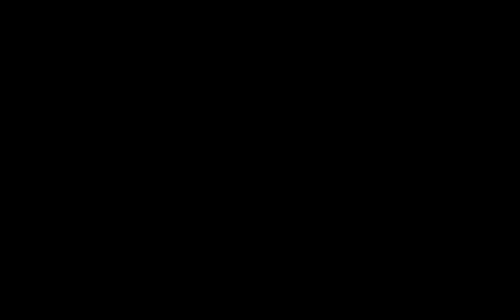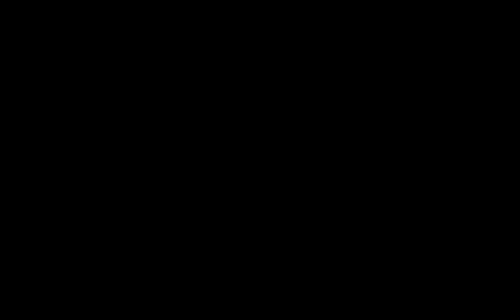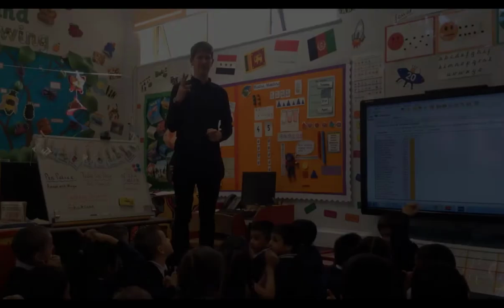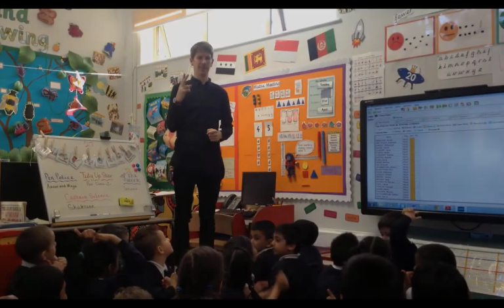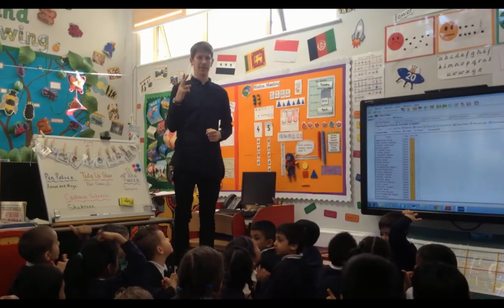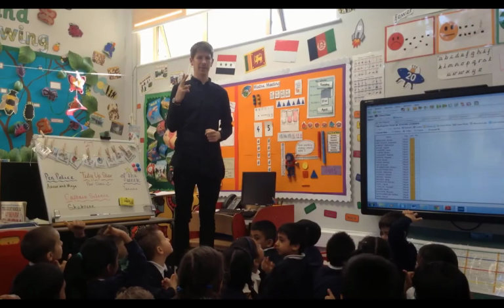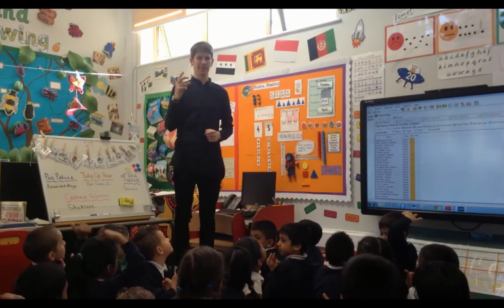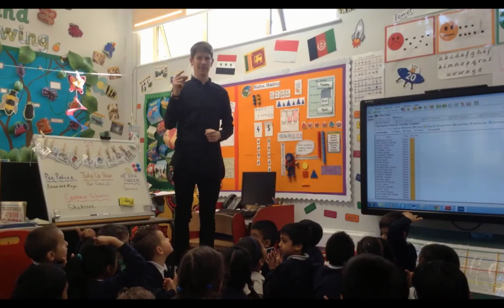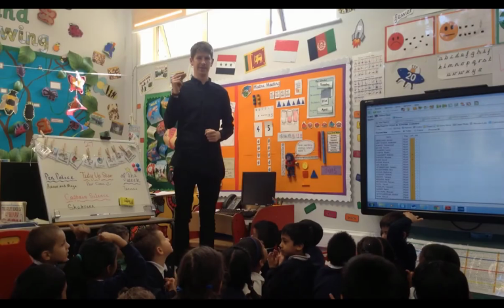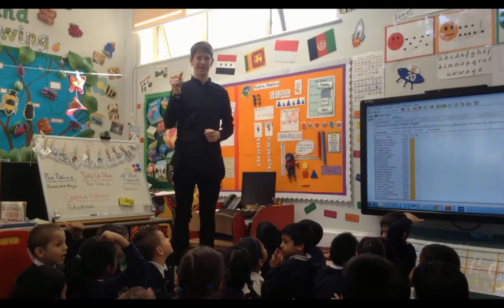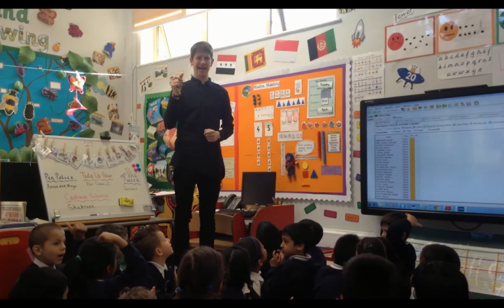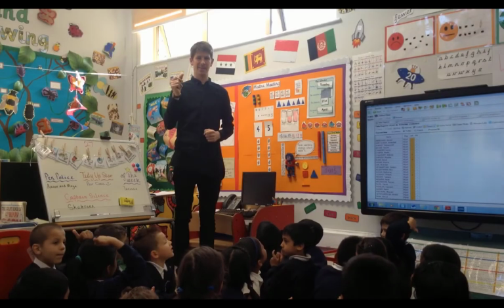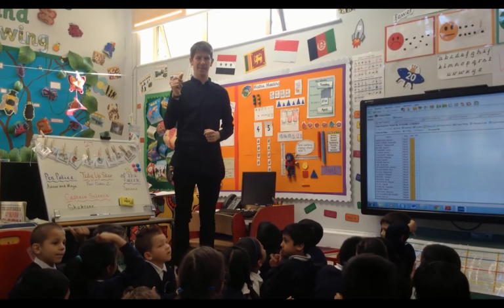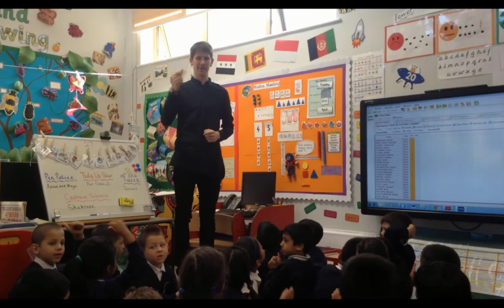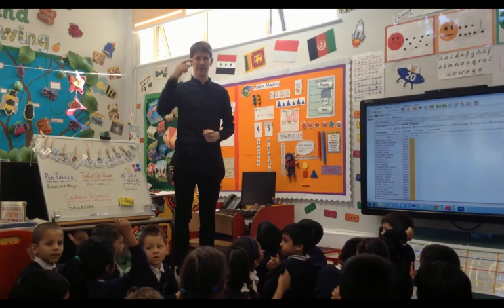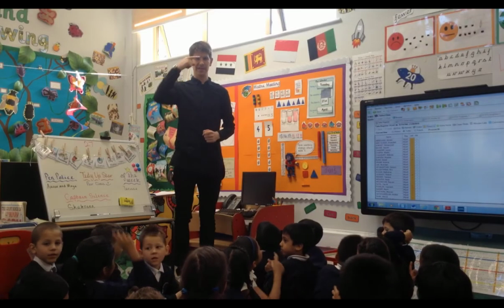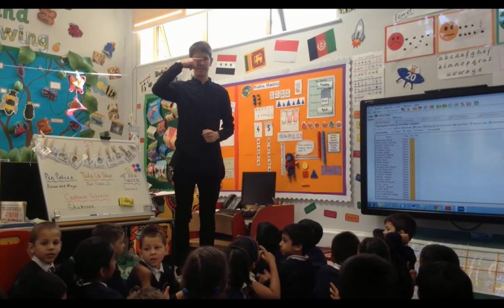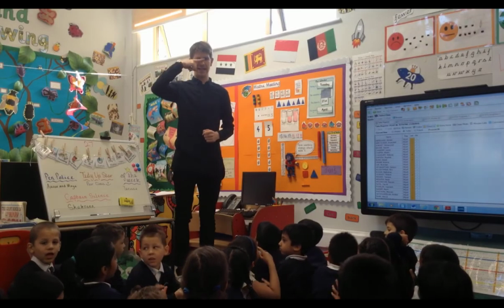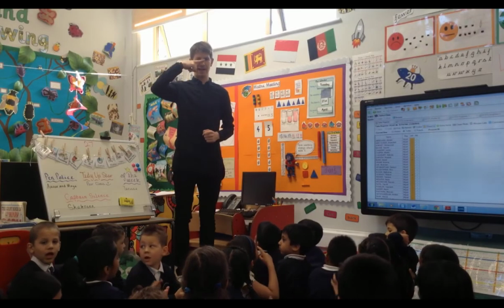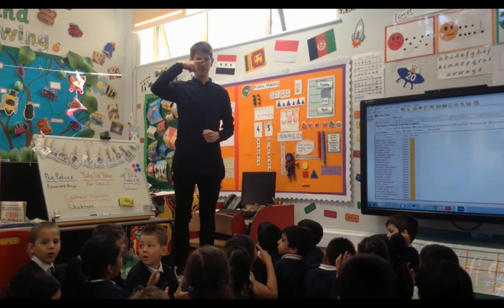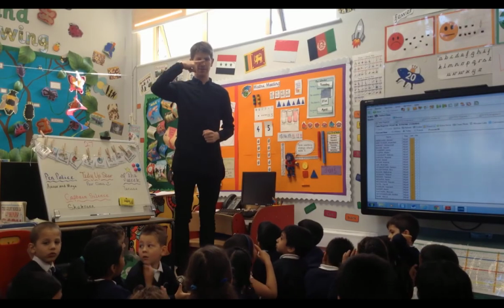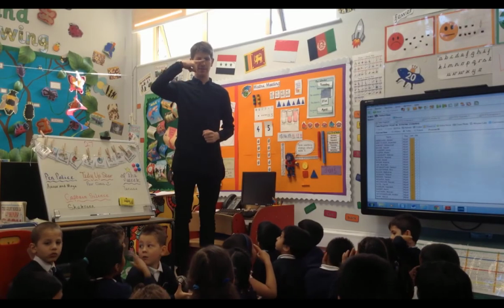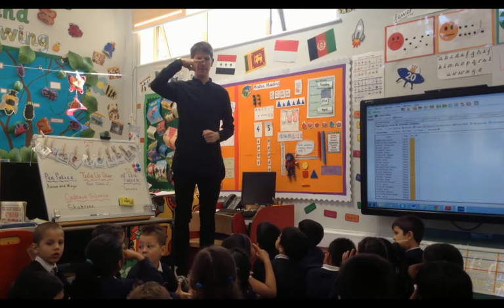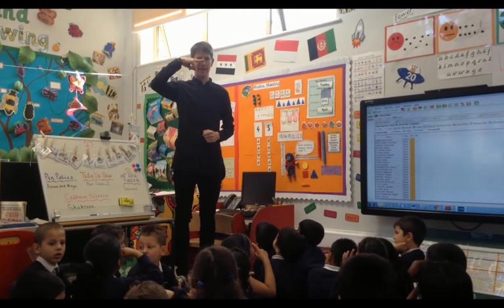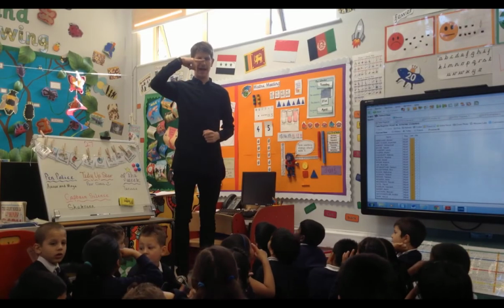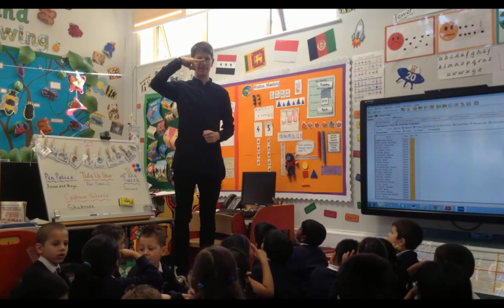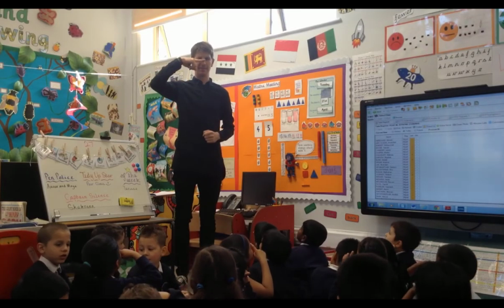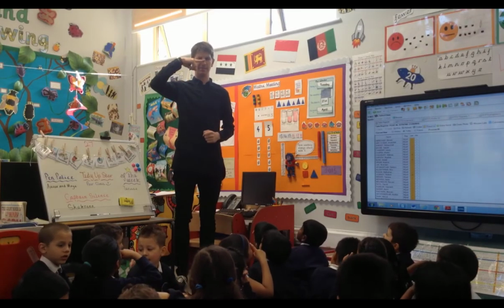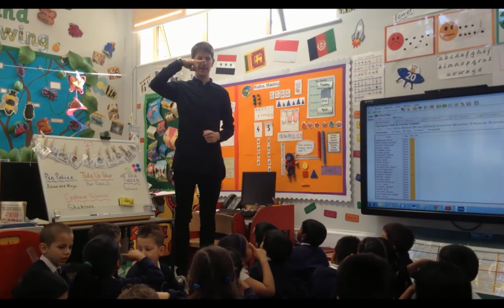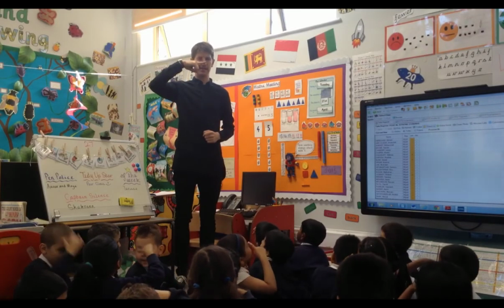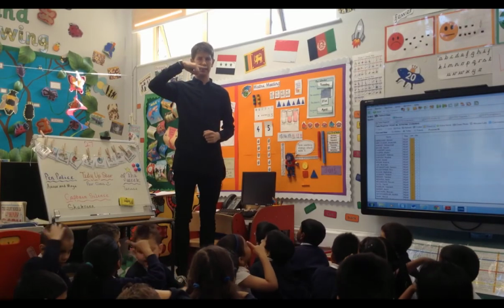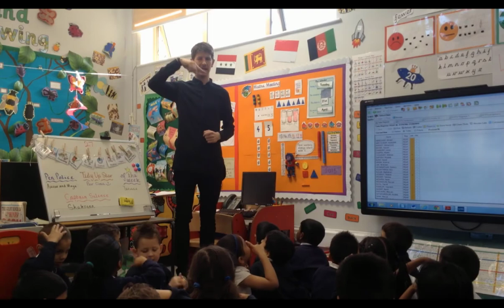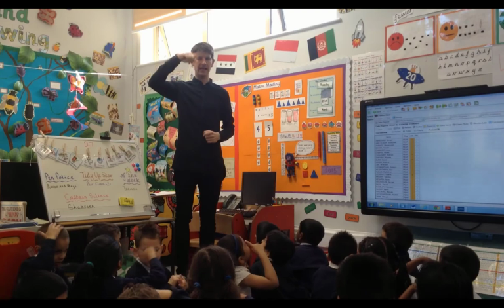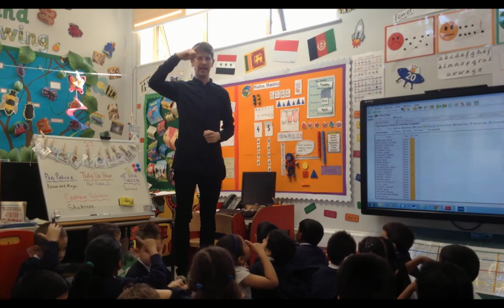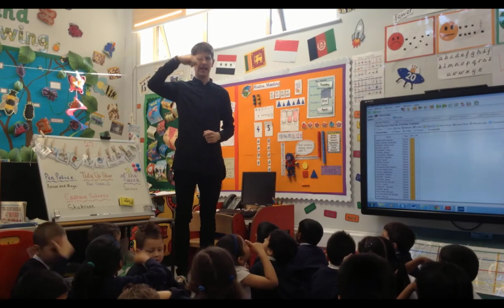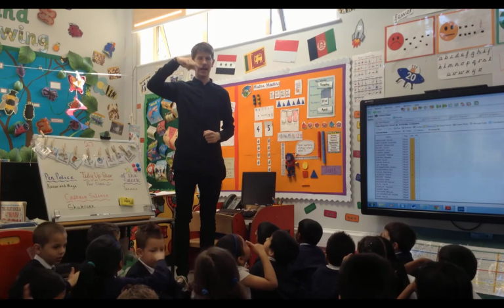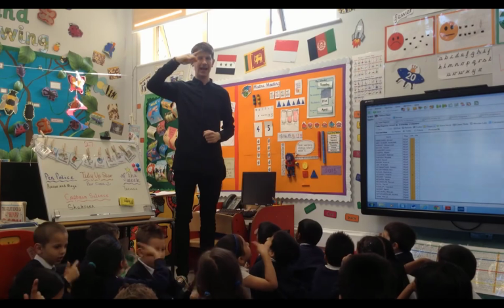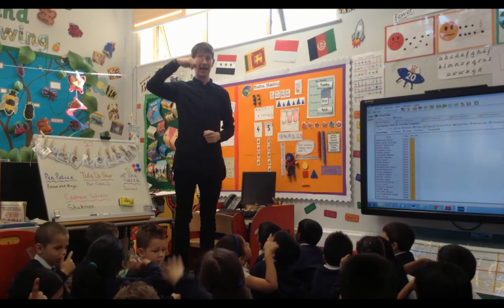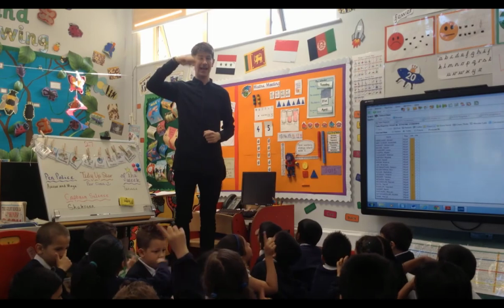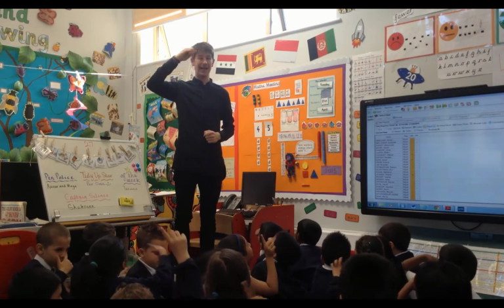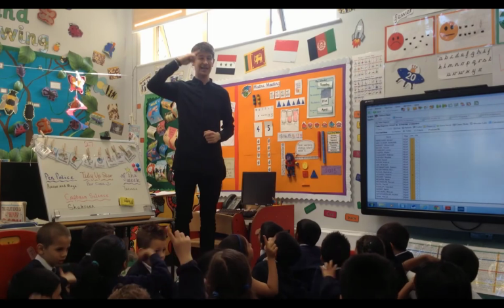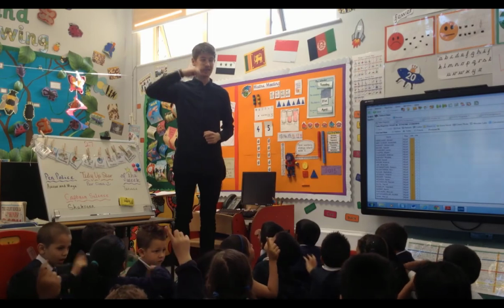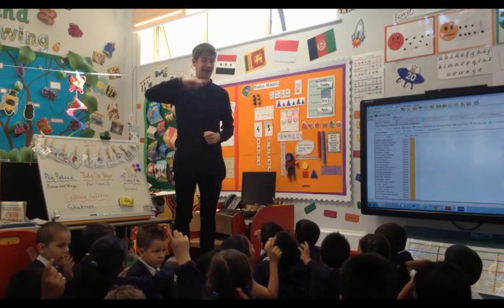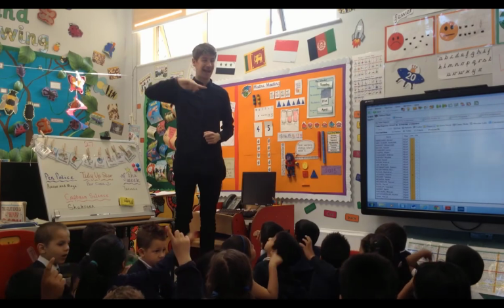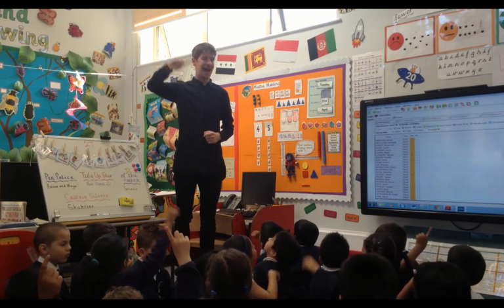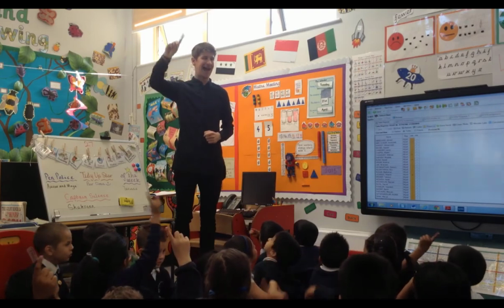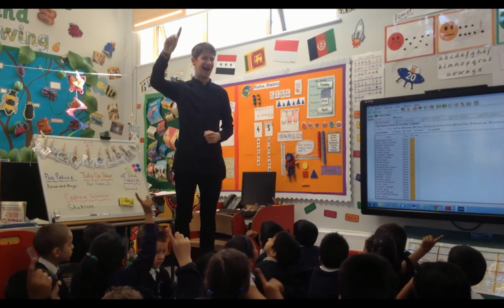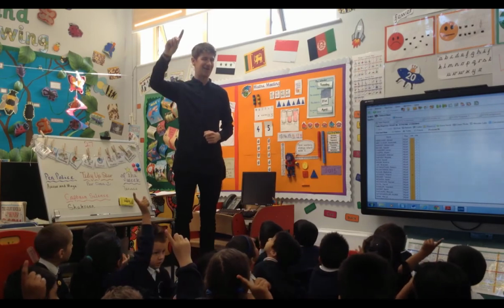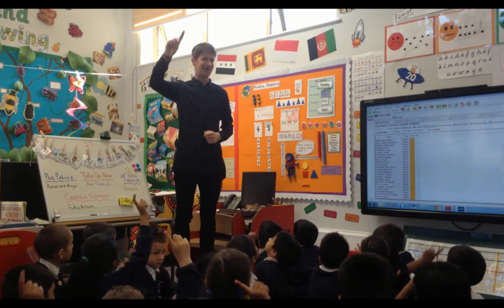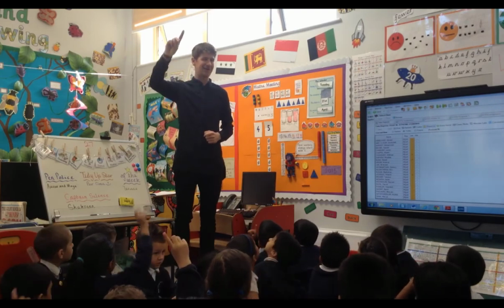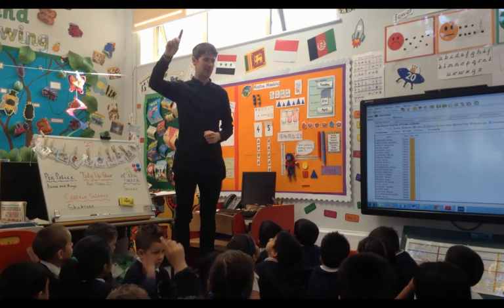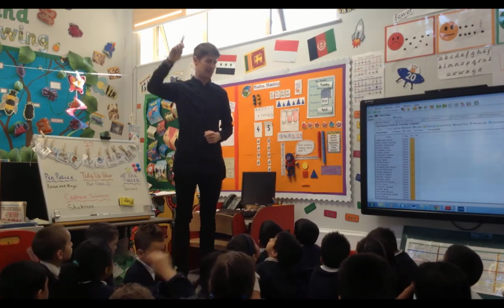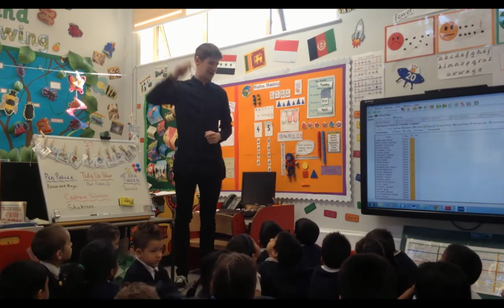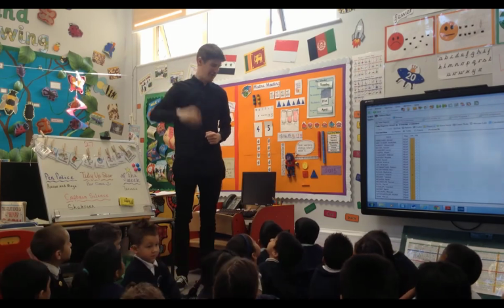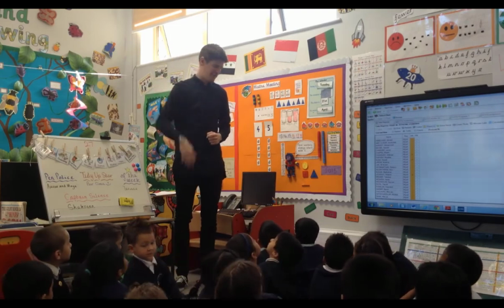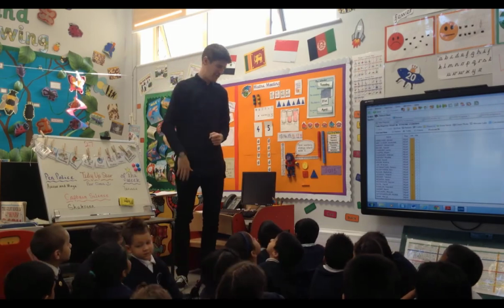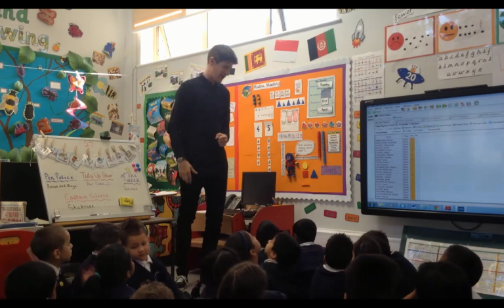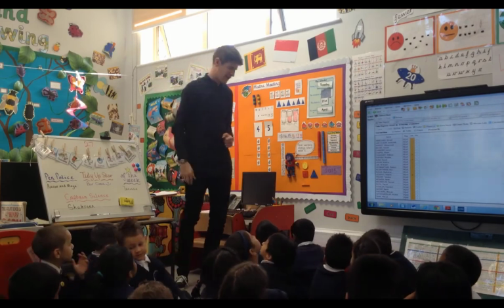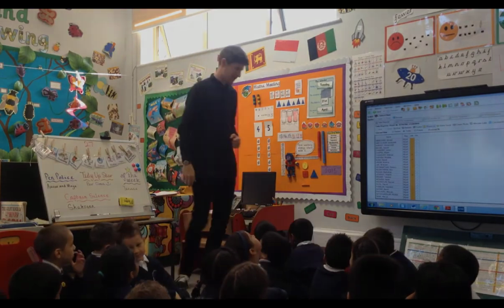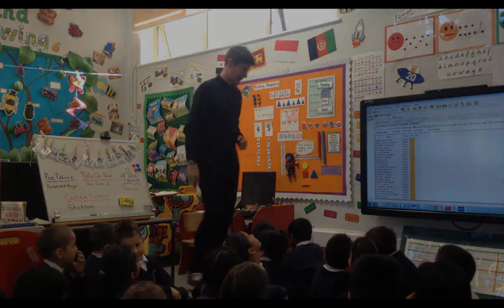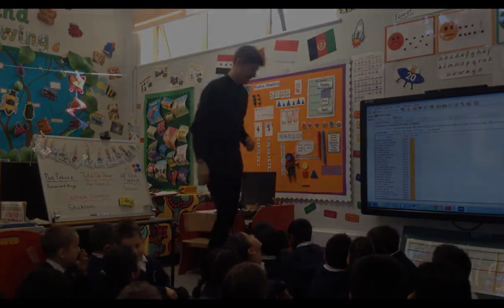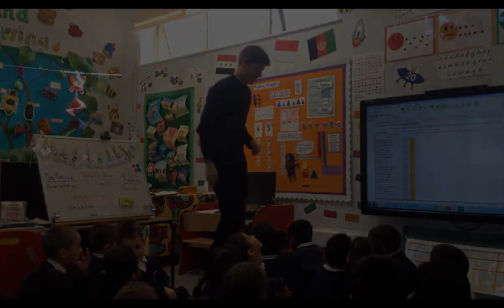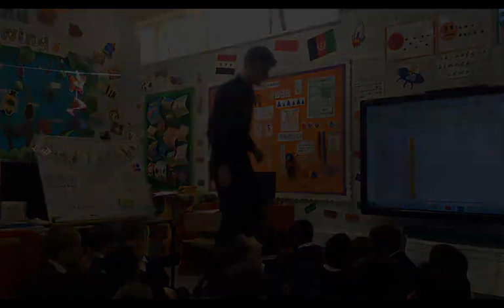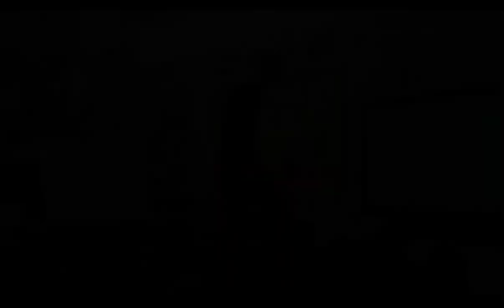Snip, snap. Maths meeting is out. Welcome, well done for your hard work, everybody.